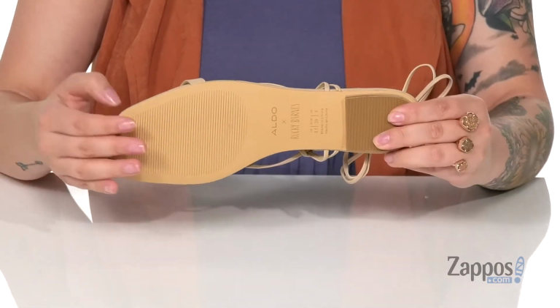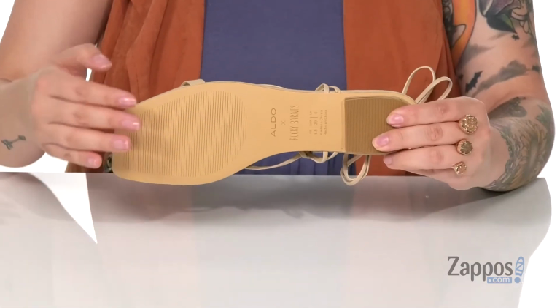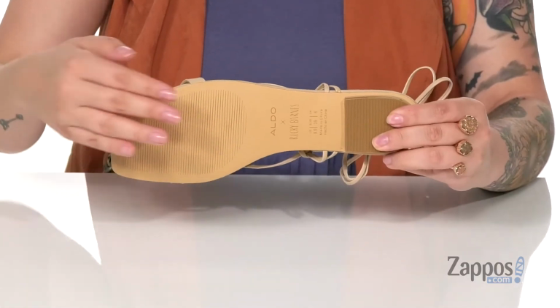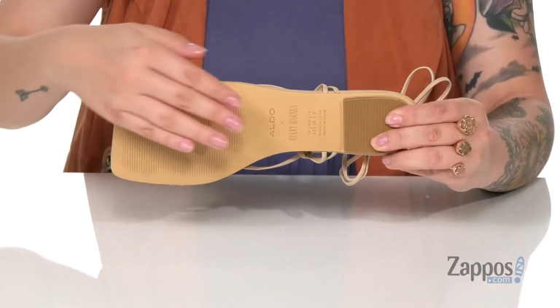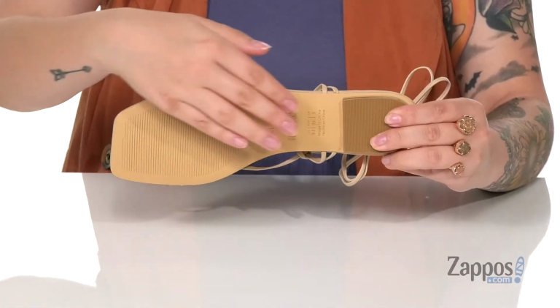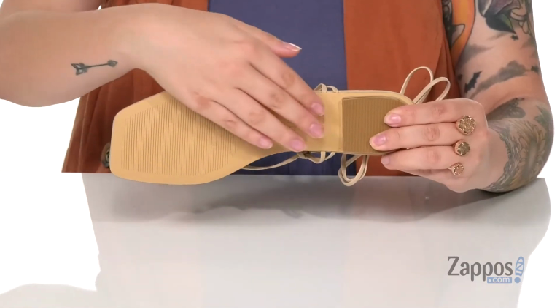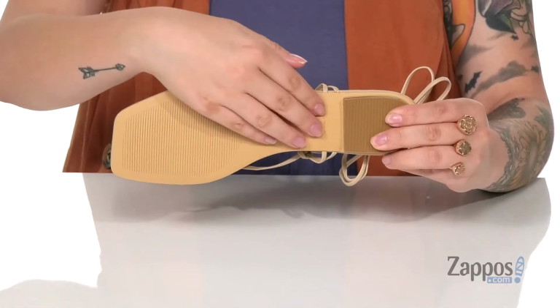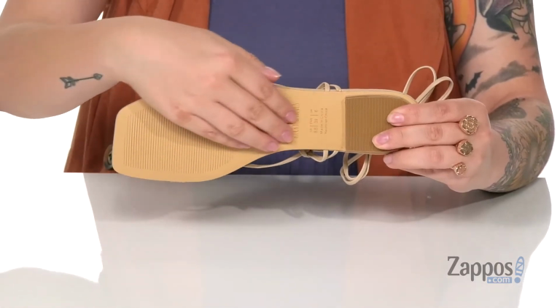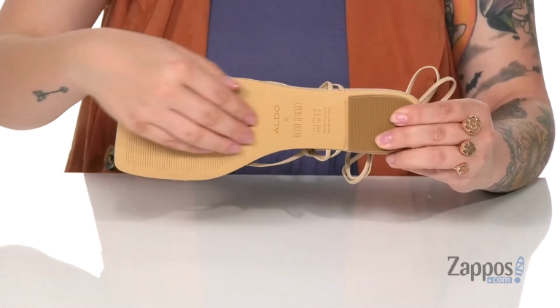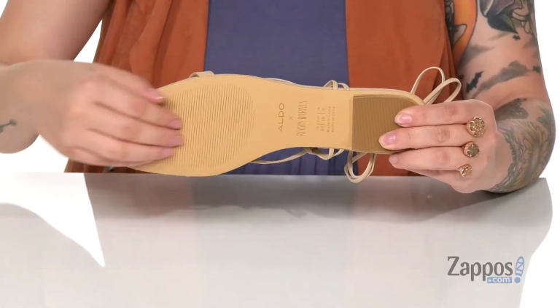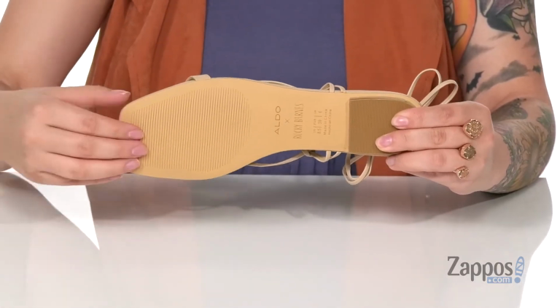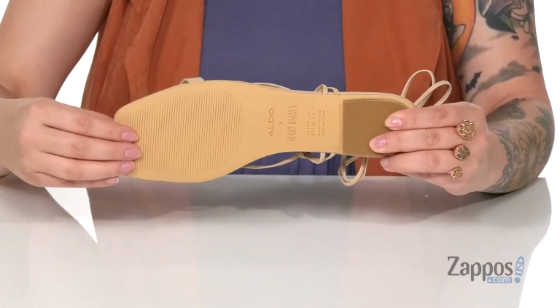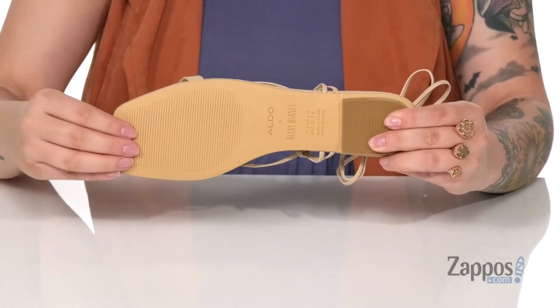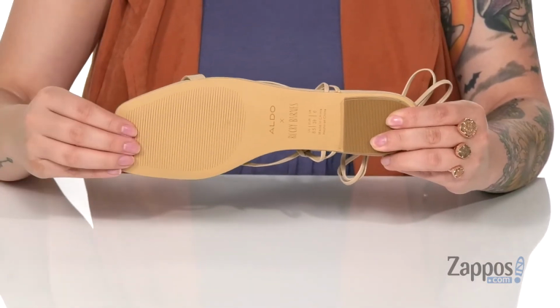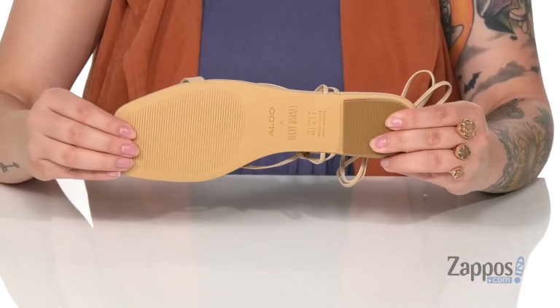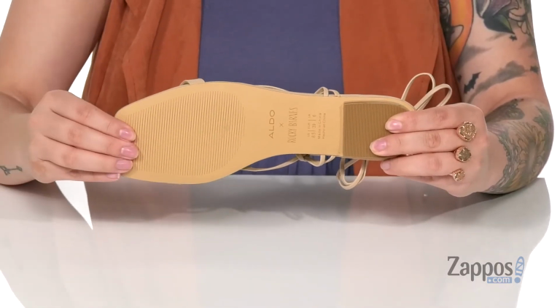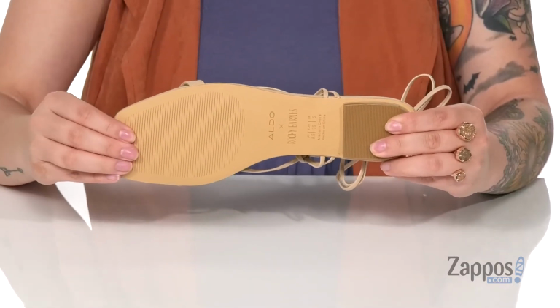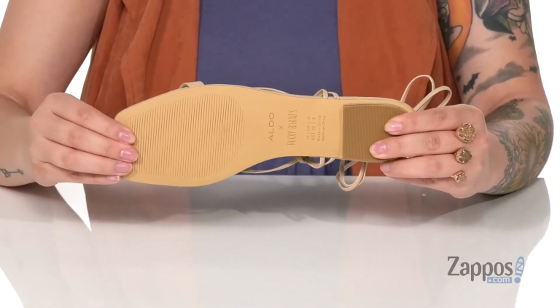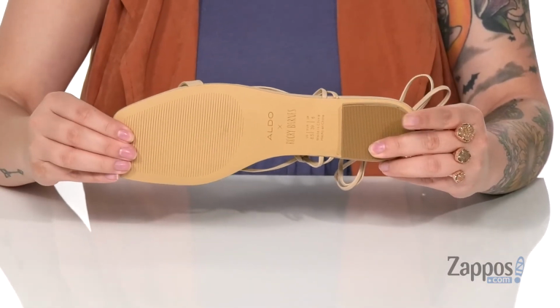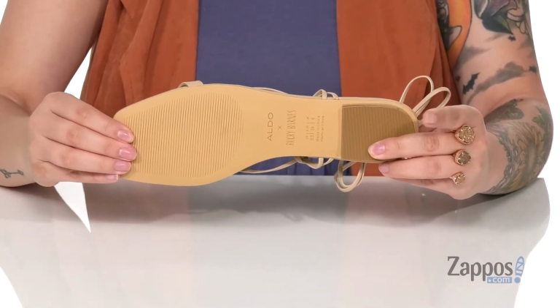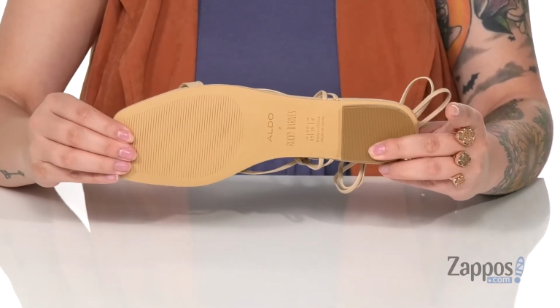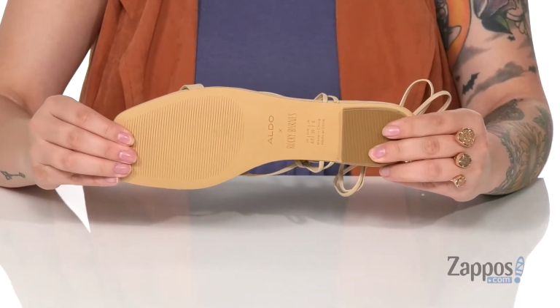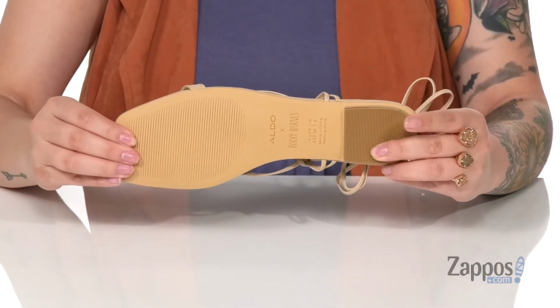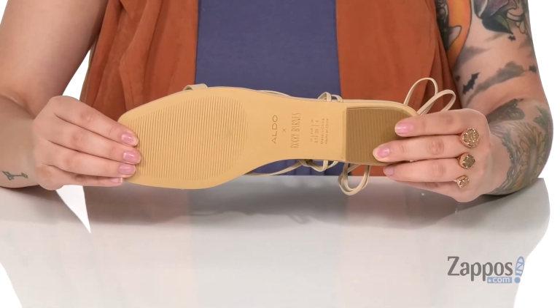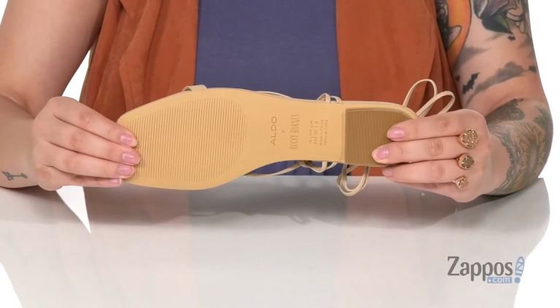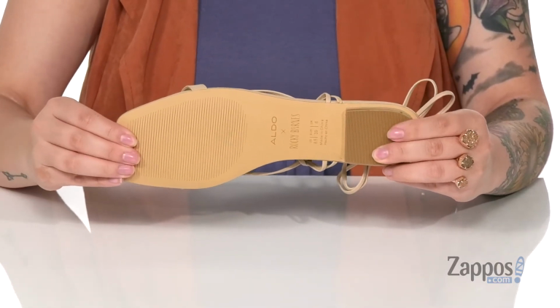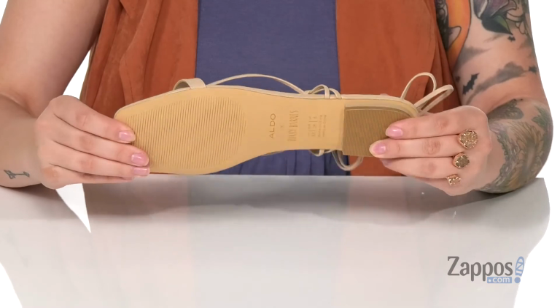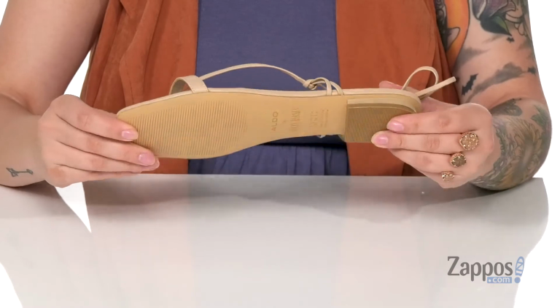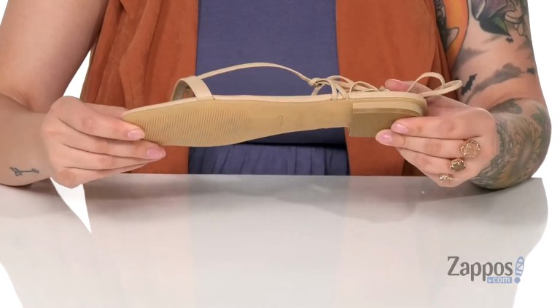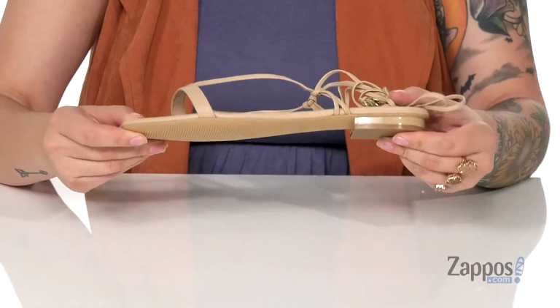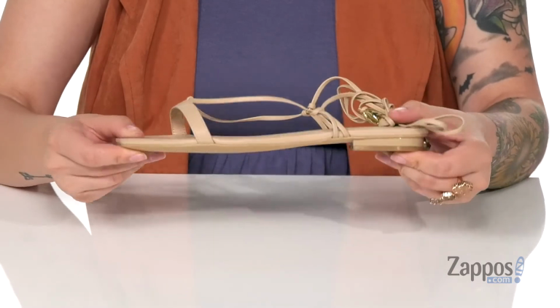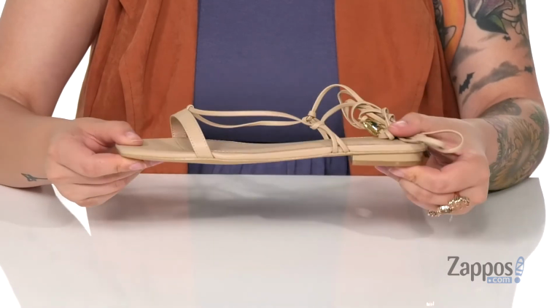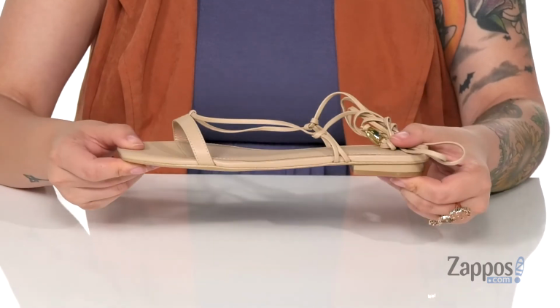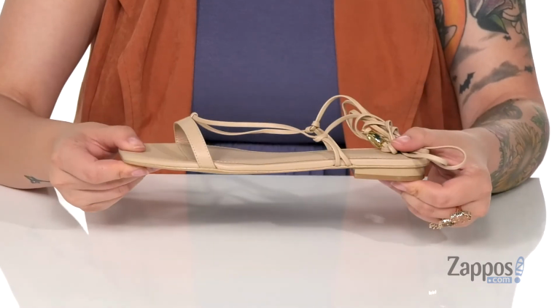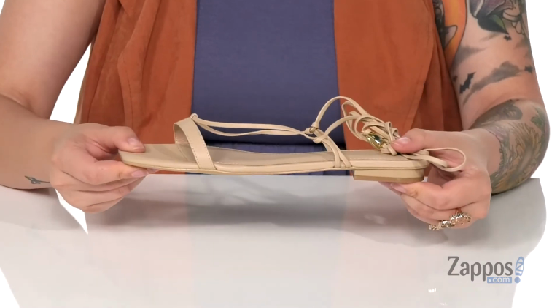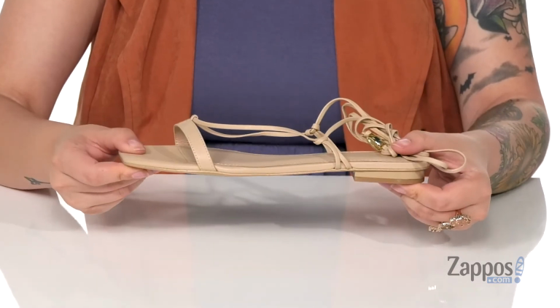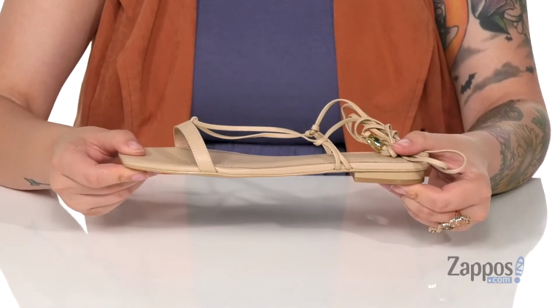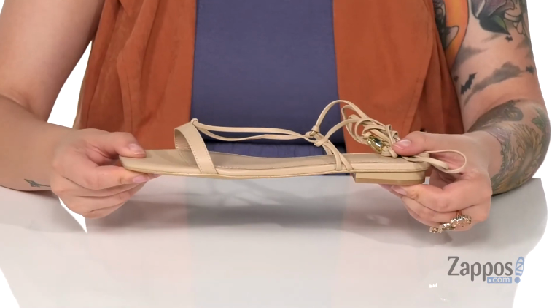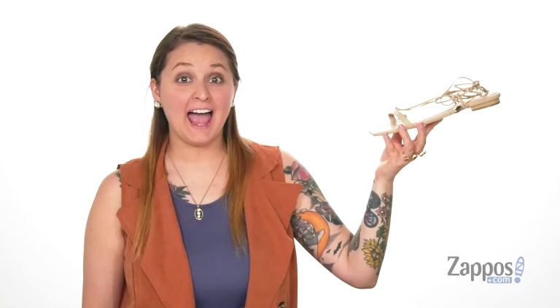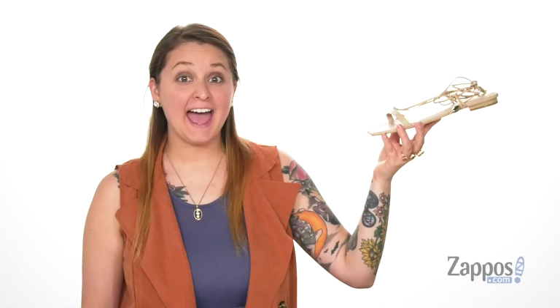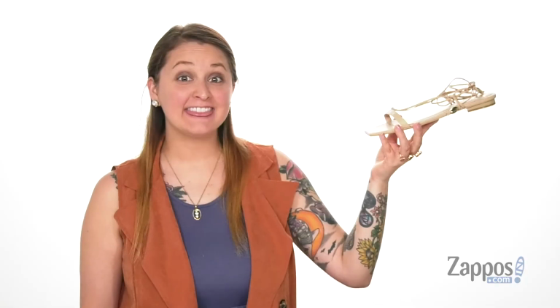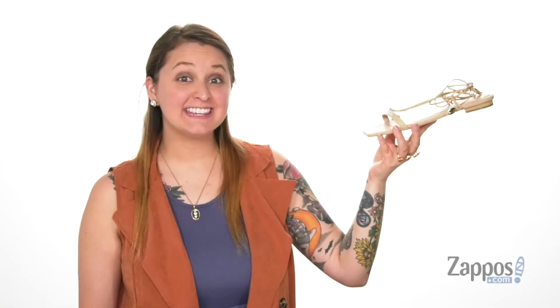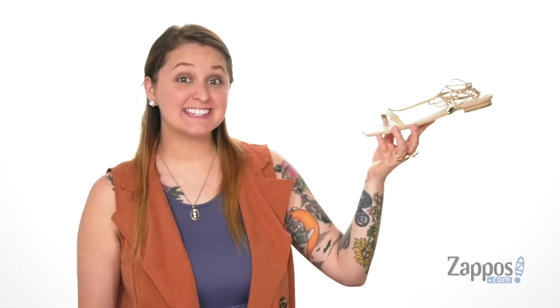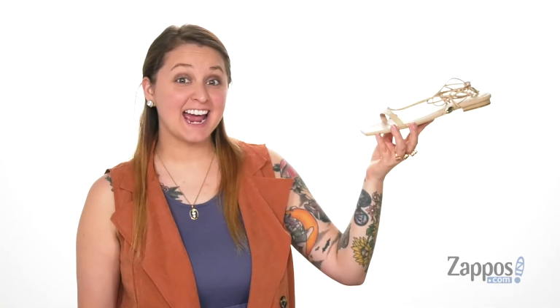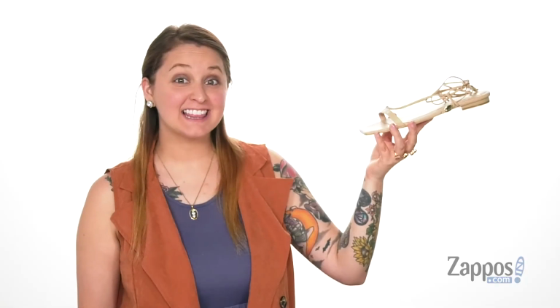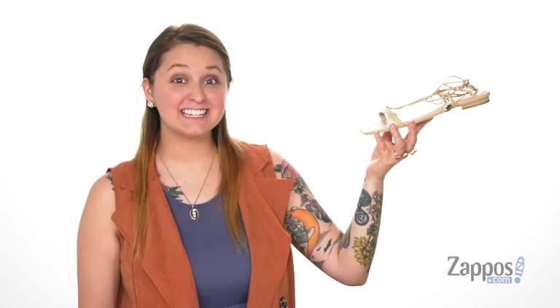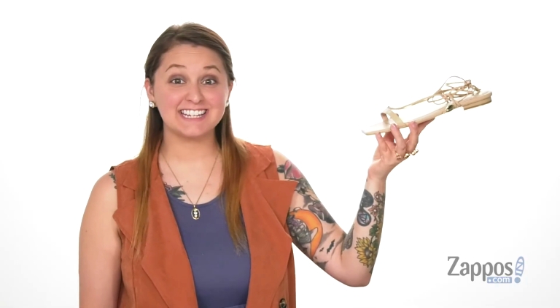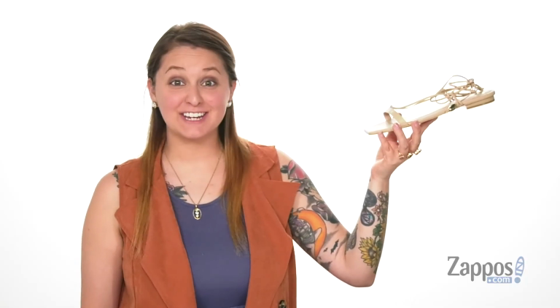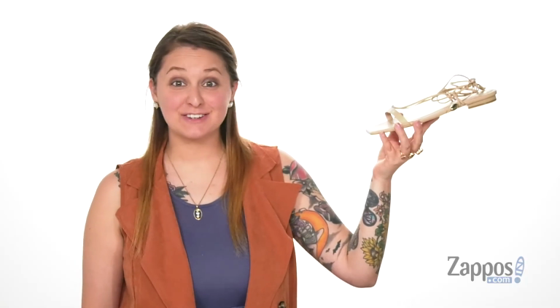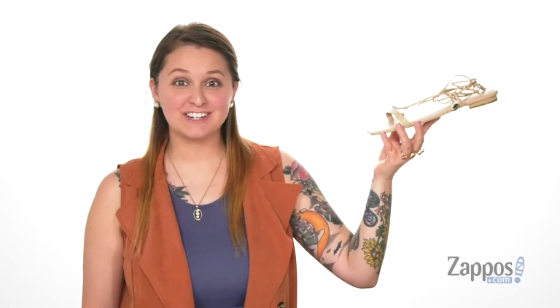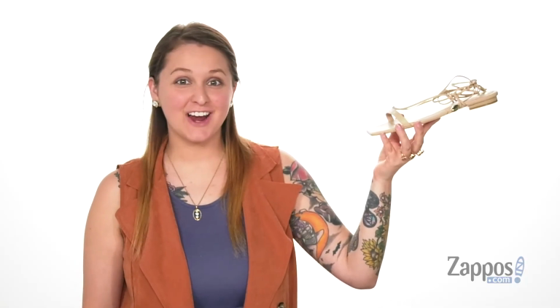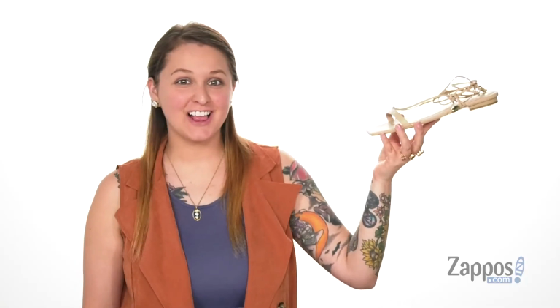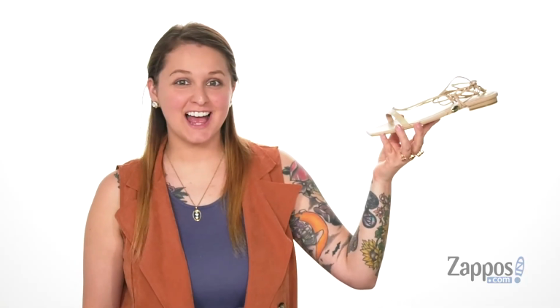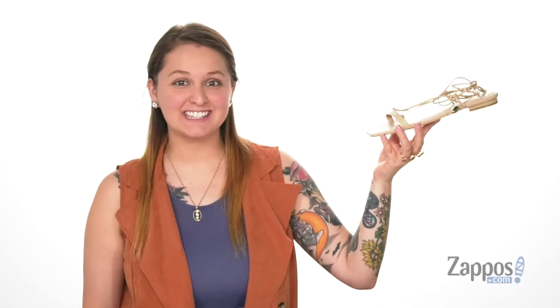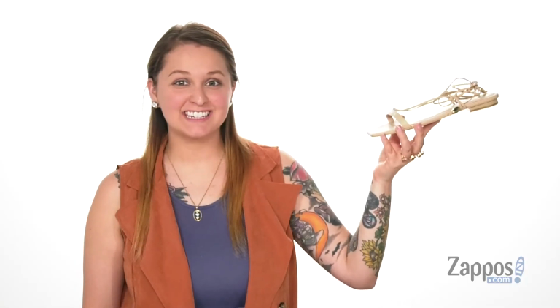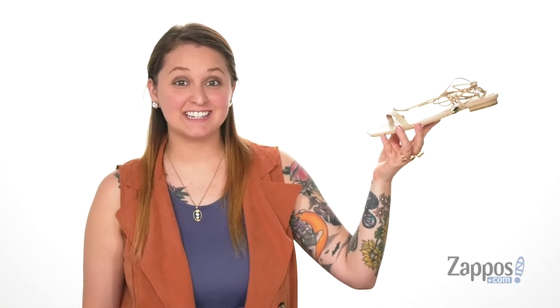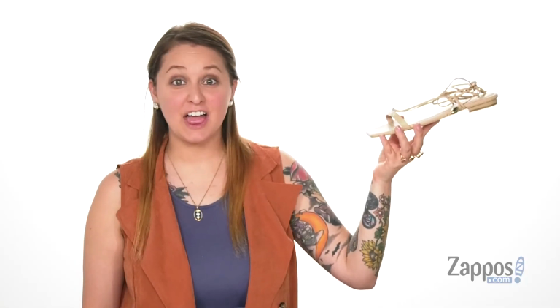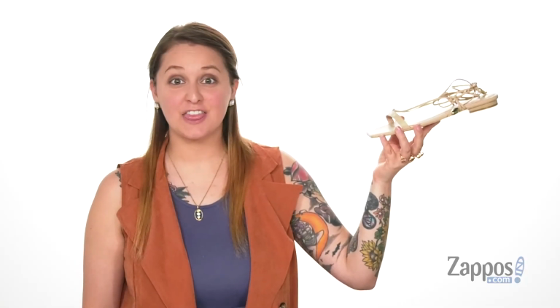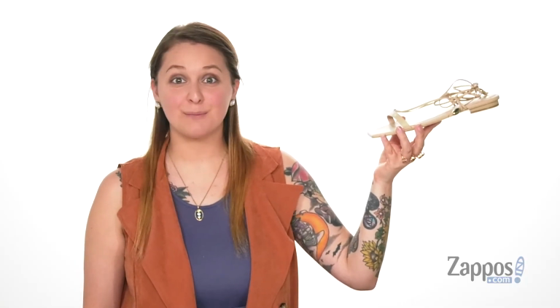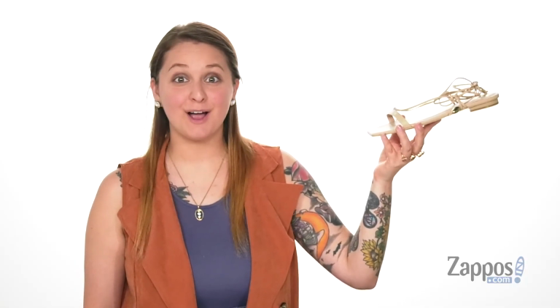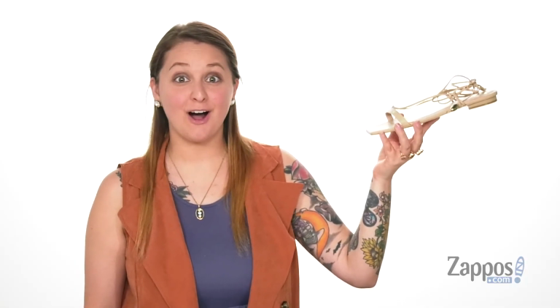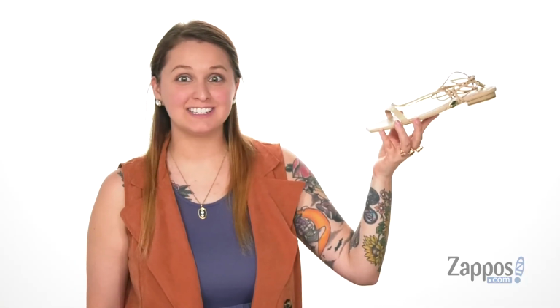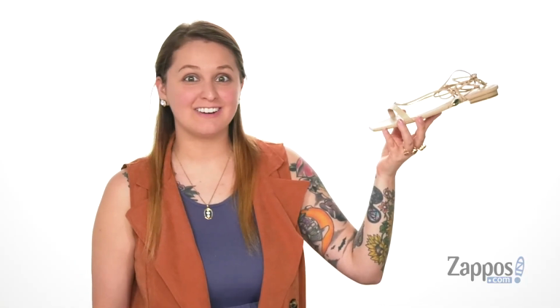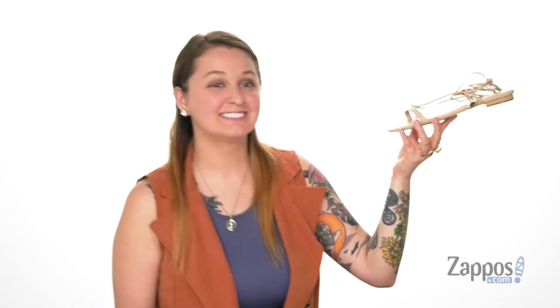Underneath is a lightly textured forefoot with a grippy heel for traction. Add these stylish sandals to your closet — they're by Aldo.